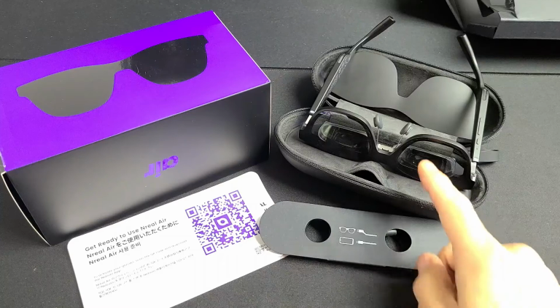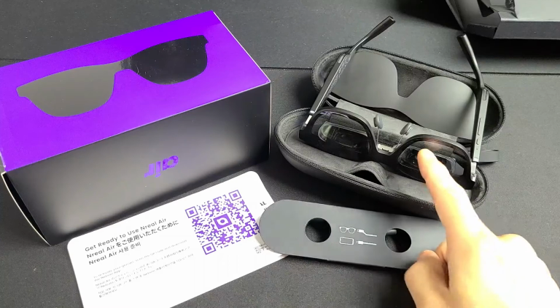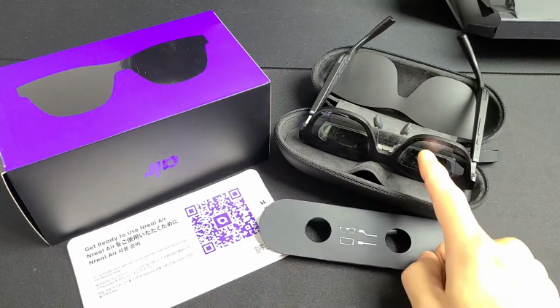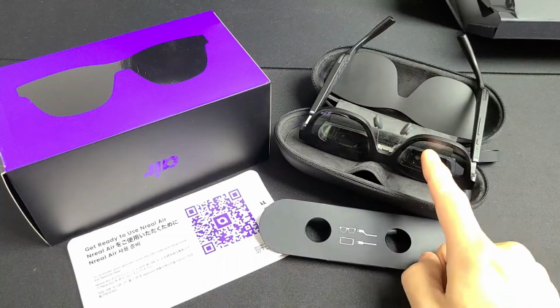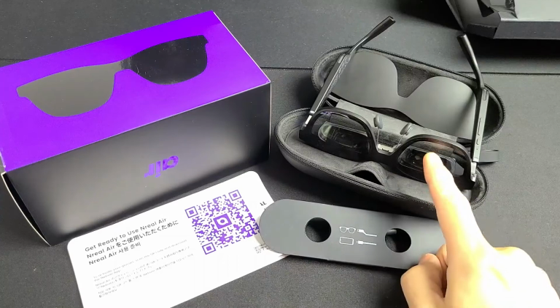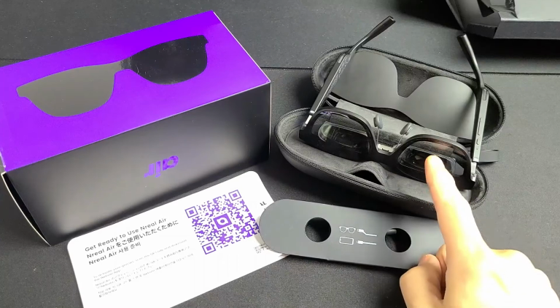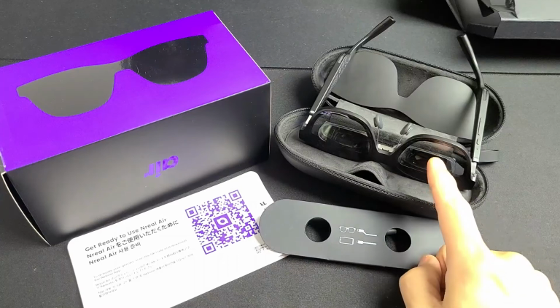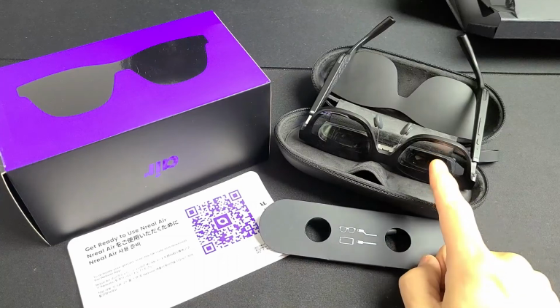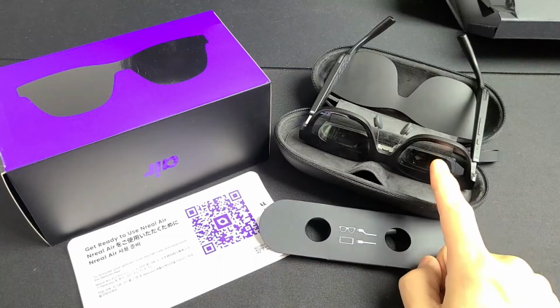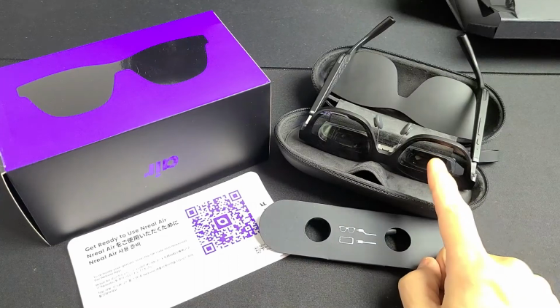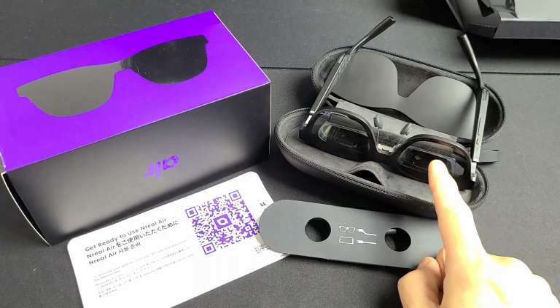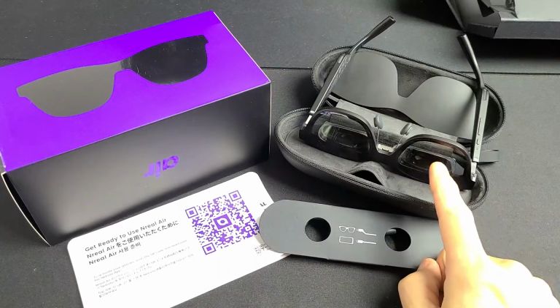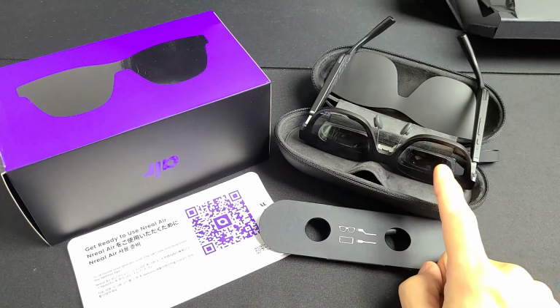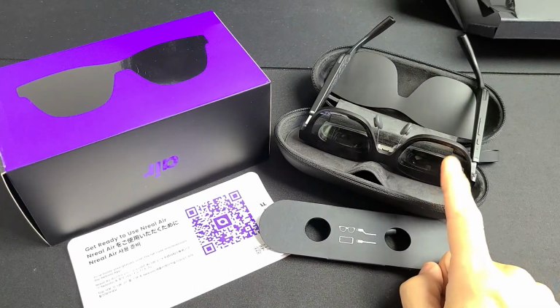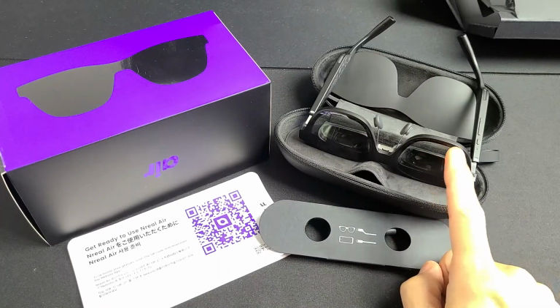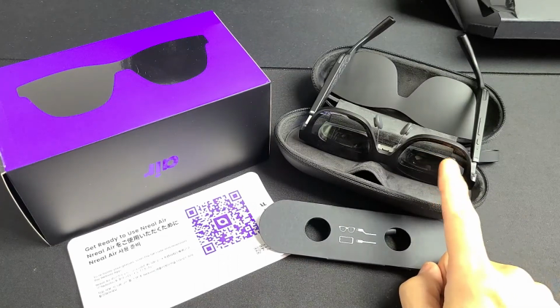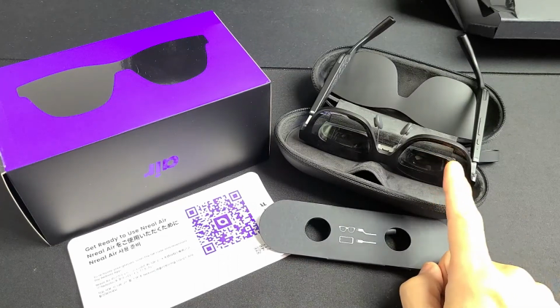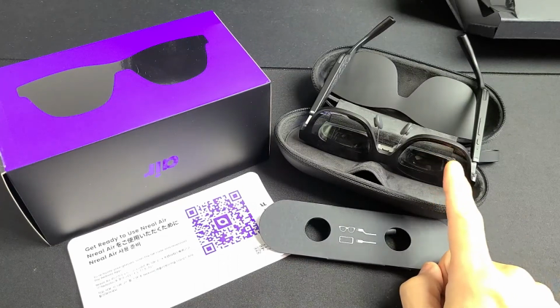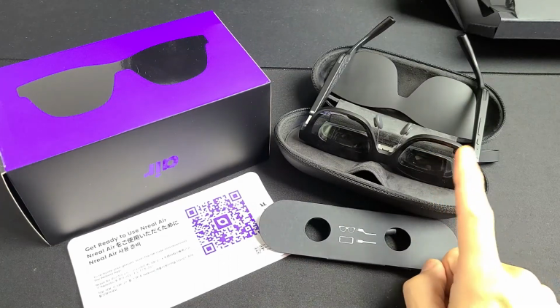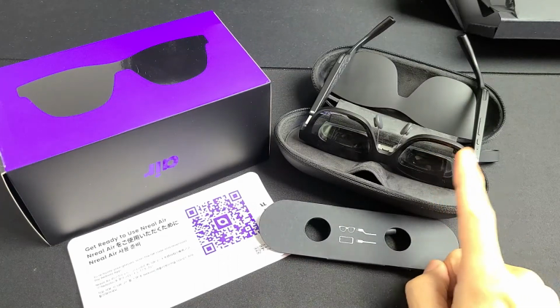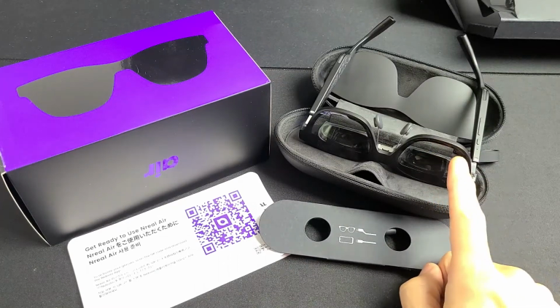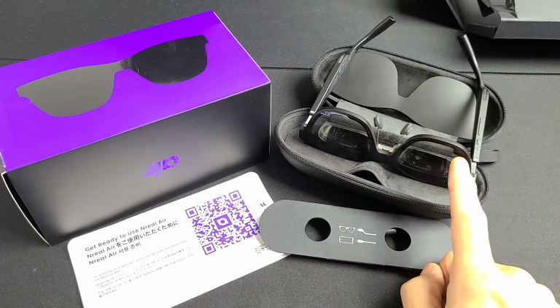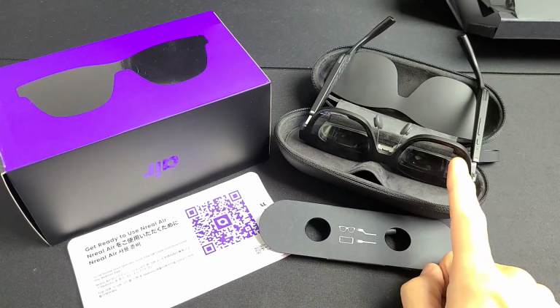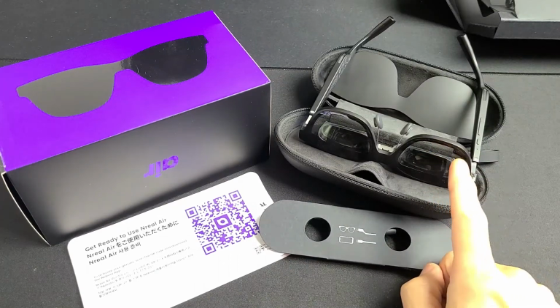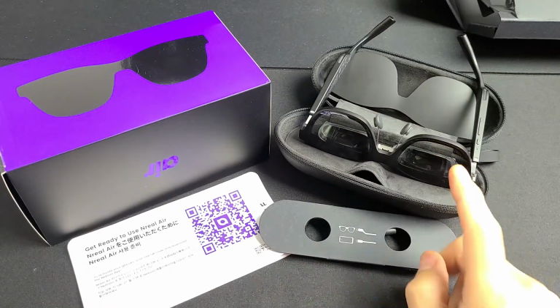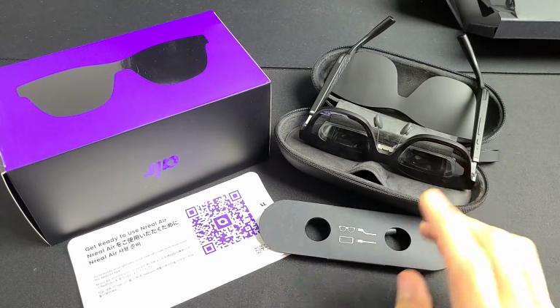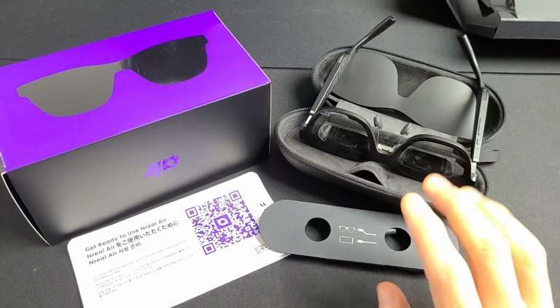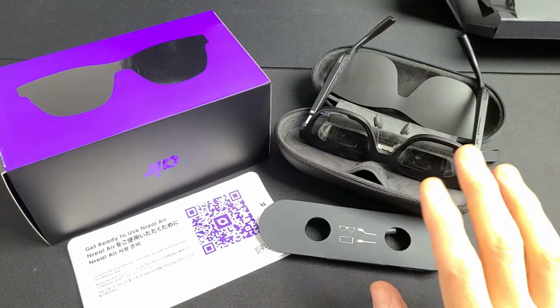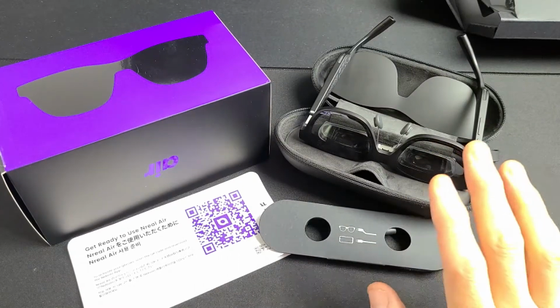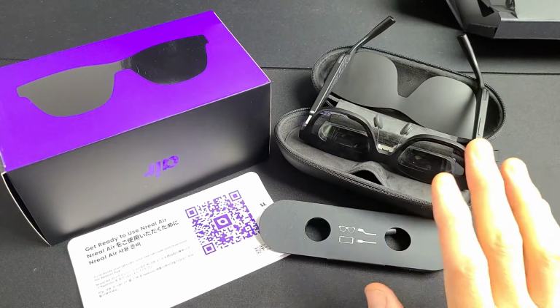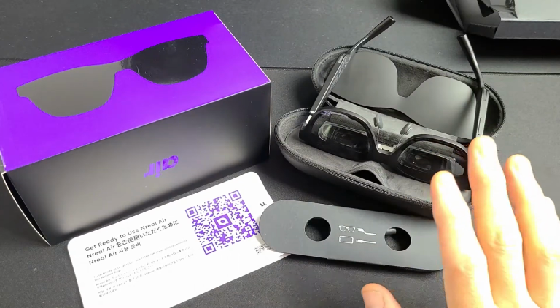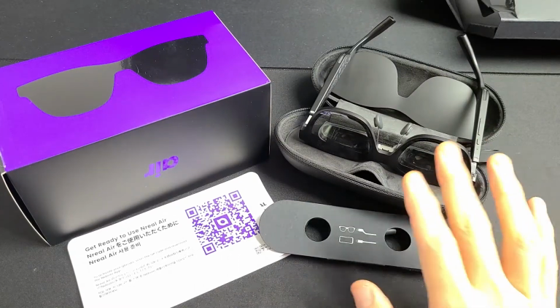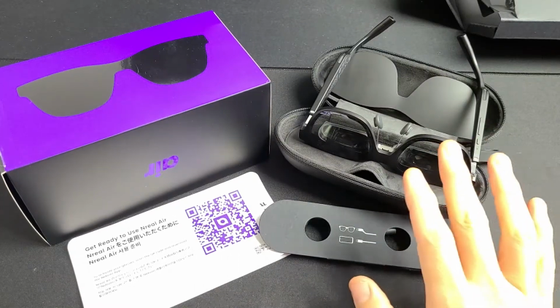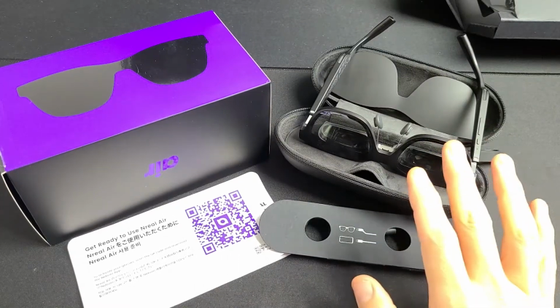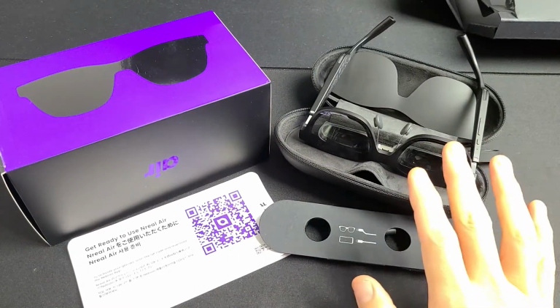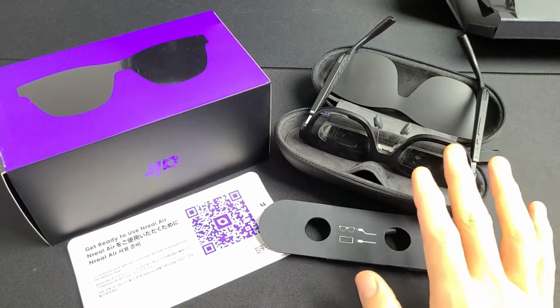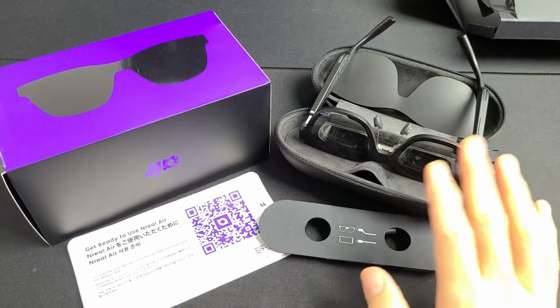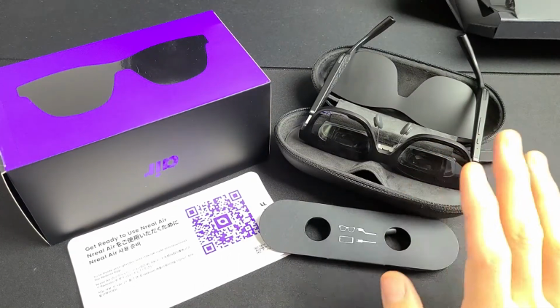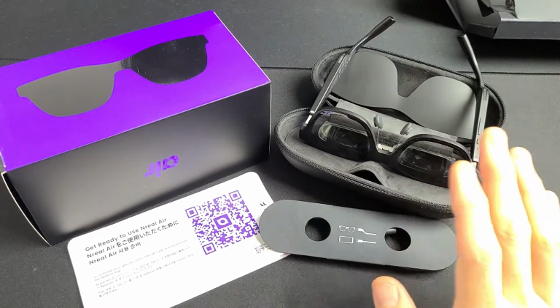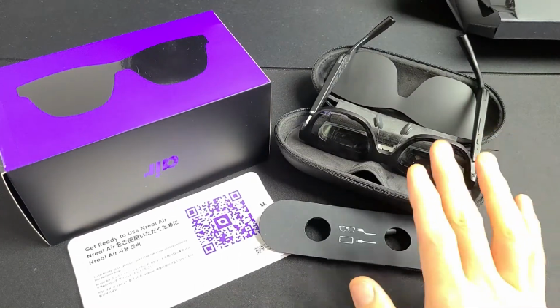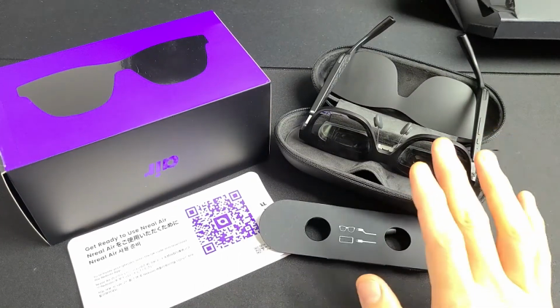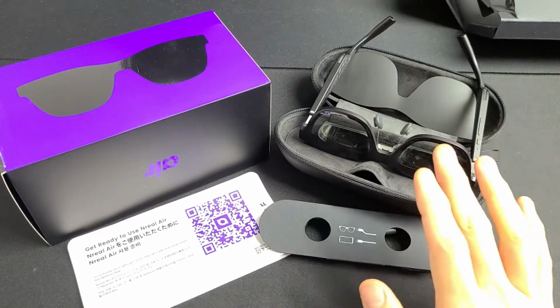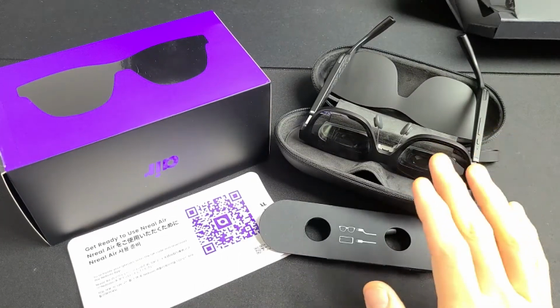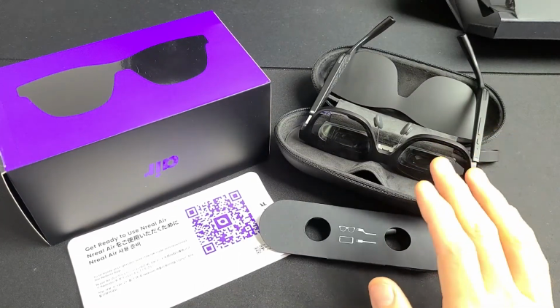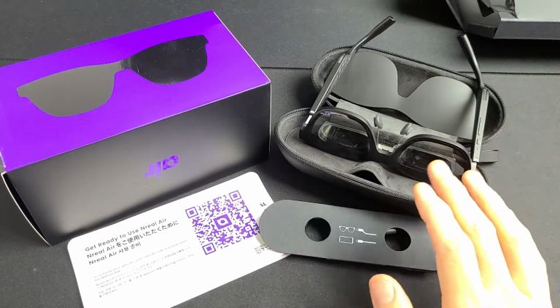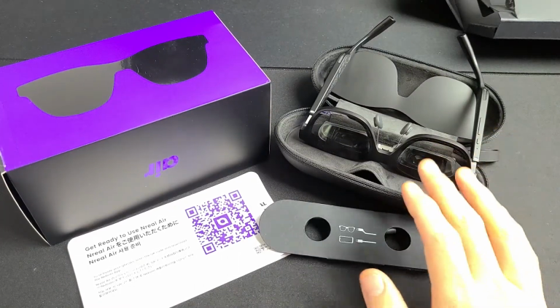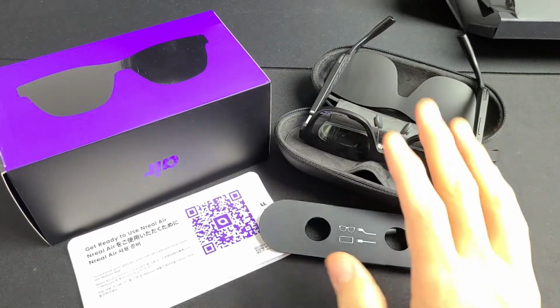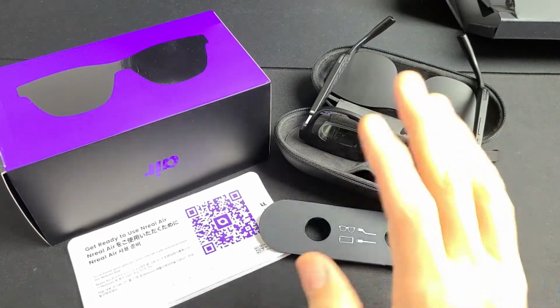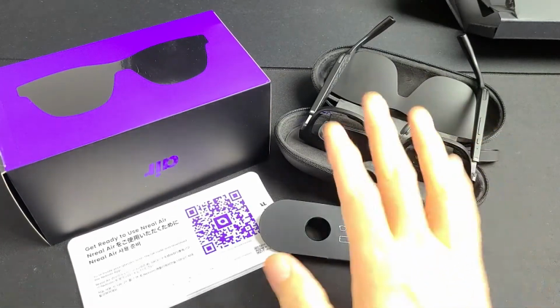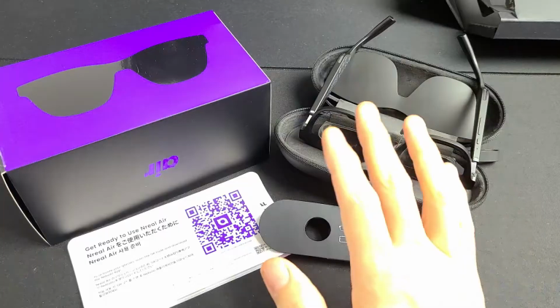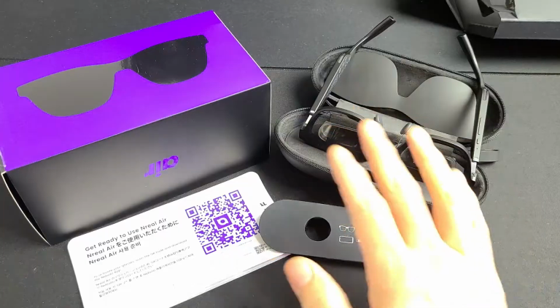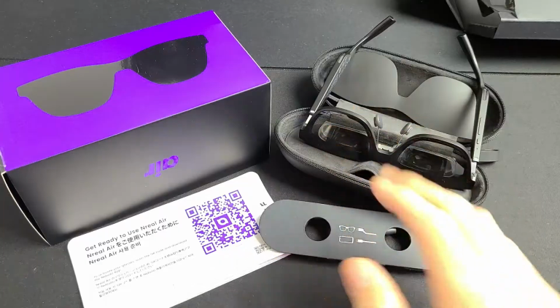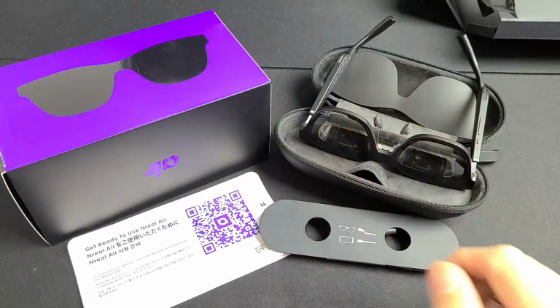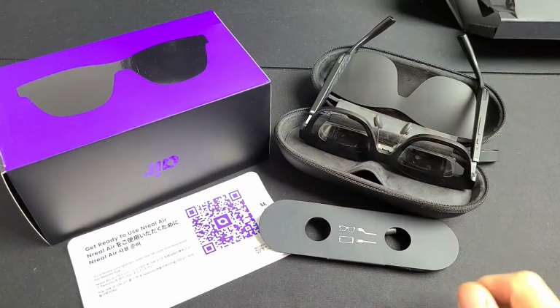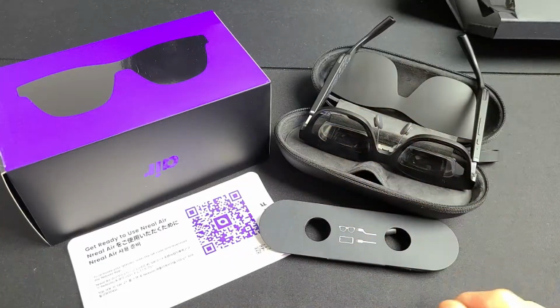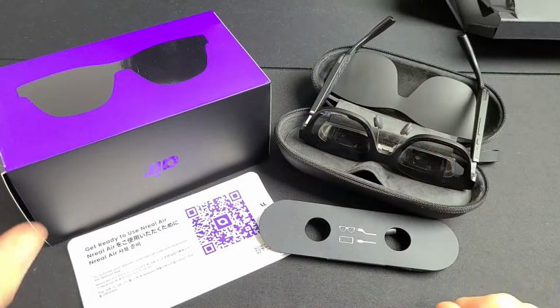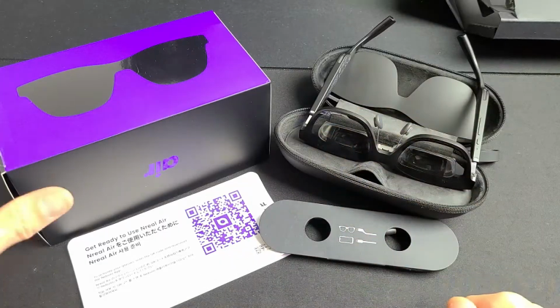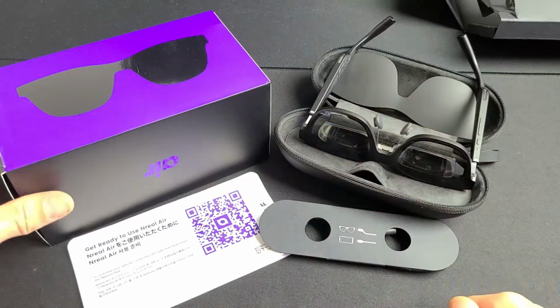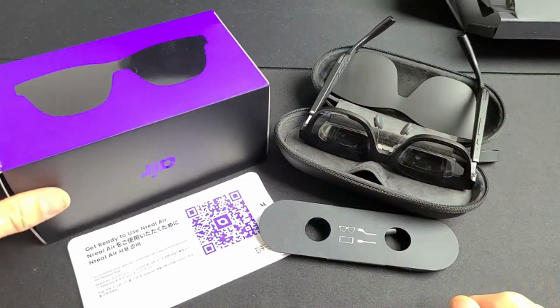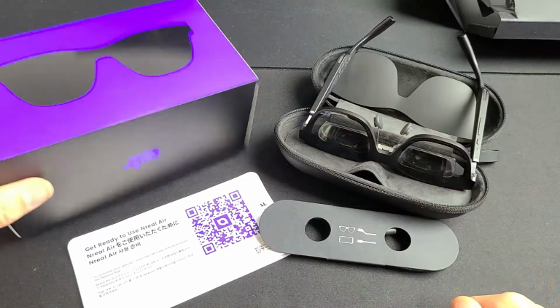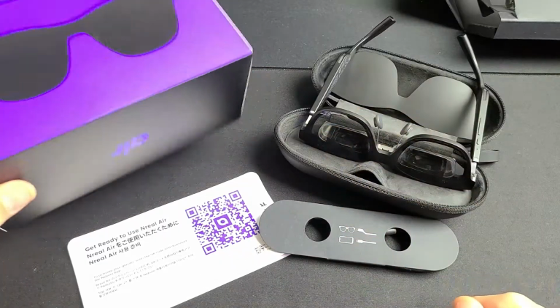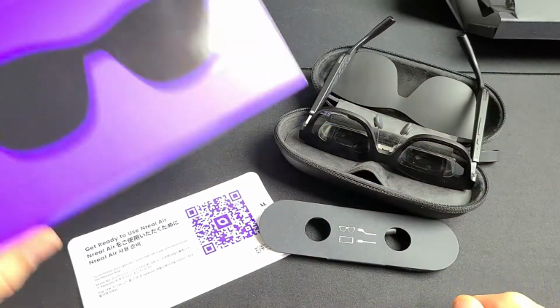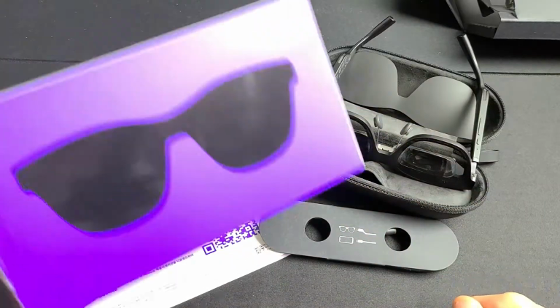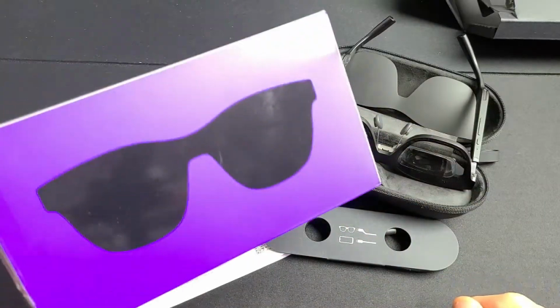Here are the NREAL Air AR glasses. I'm going to show you how to set this up step by step. But first, let me show you what comes out of the box.